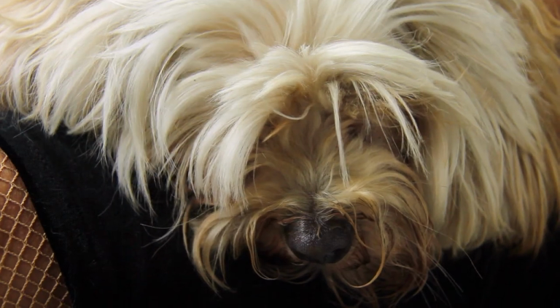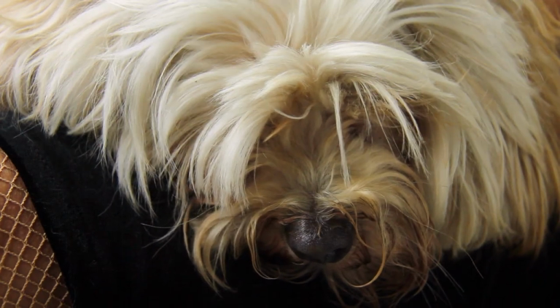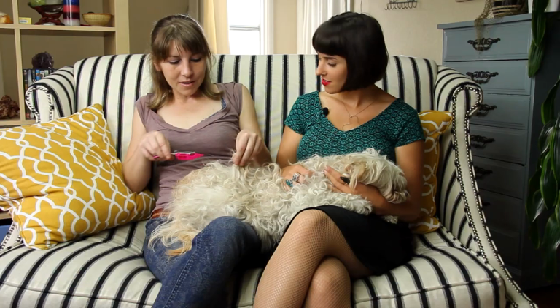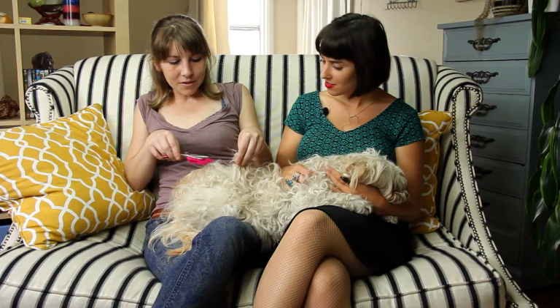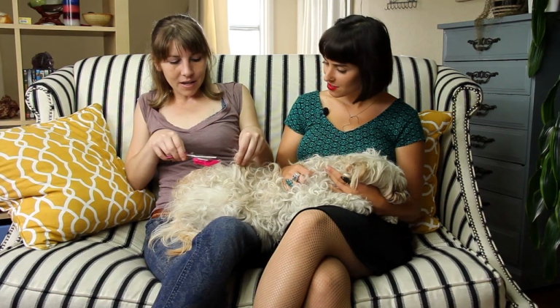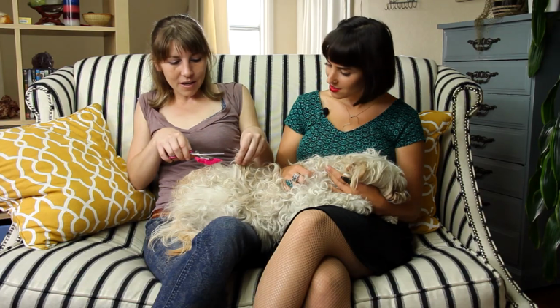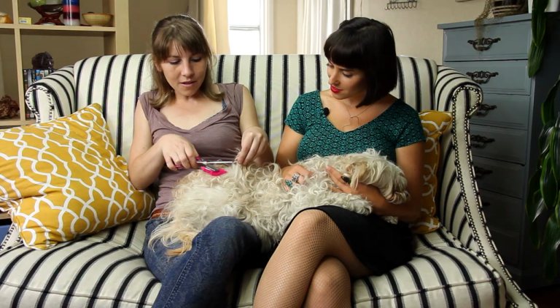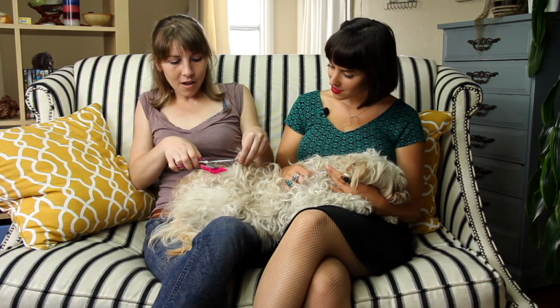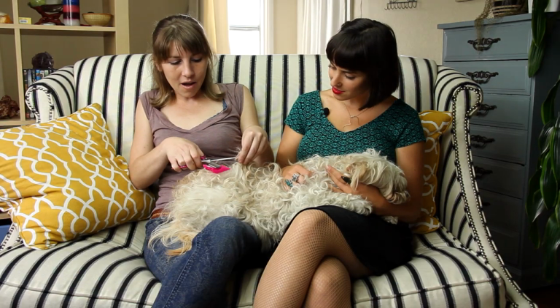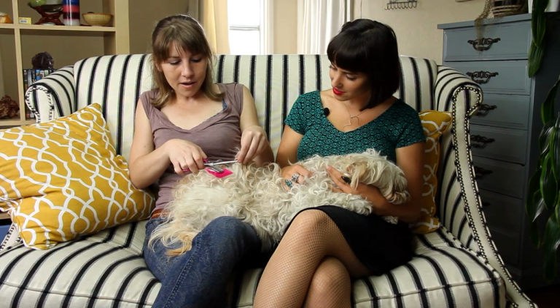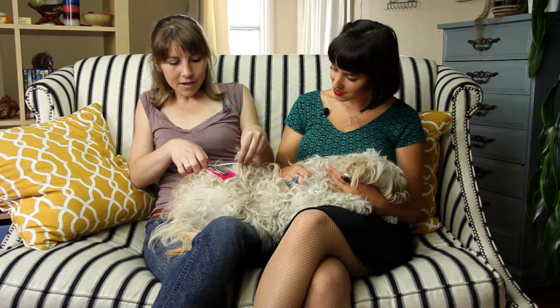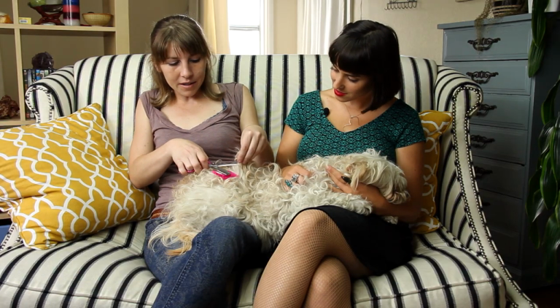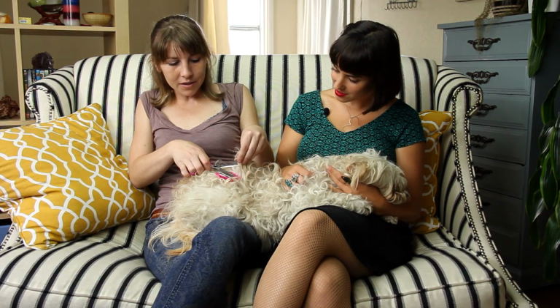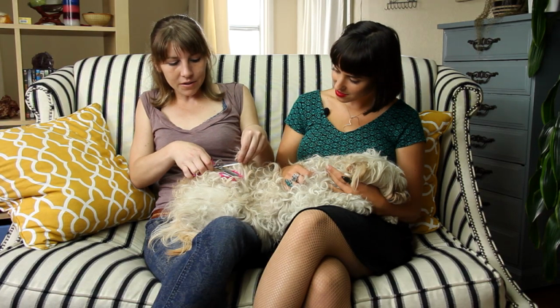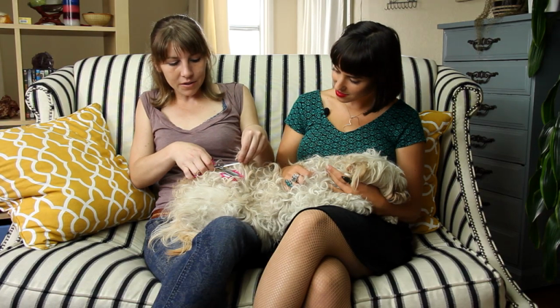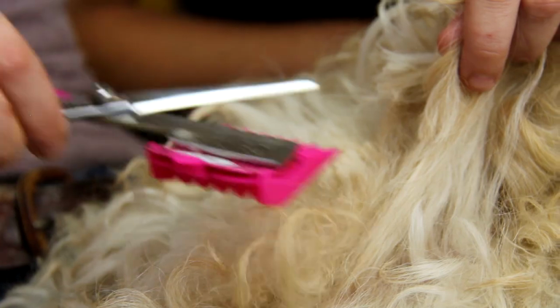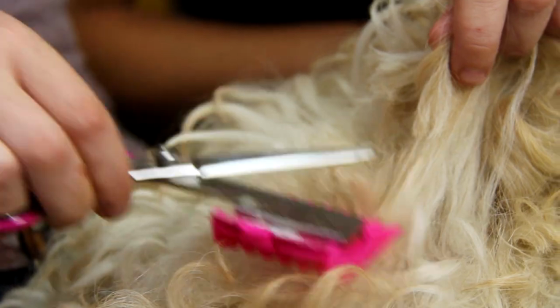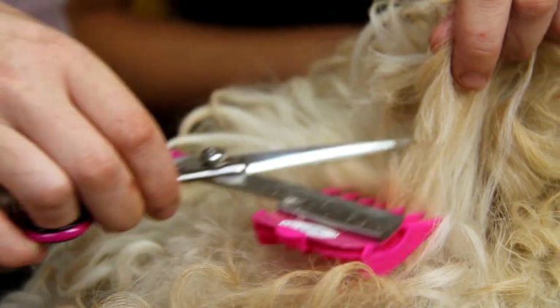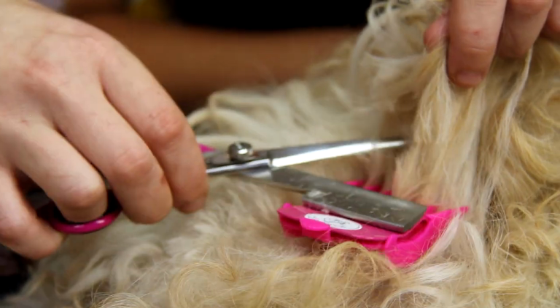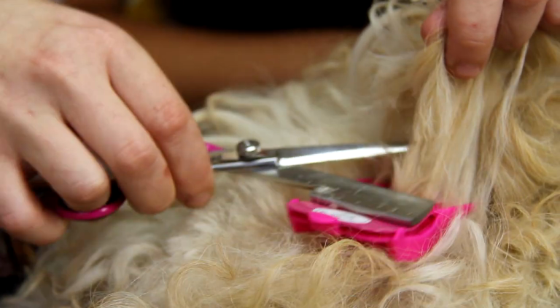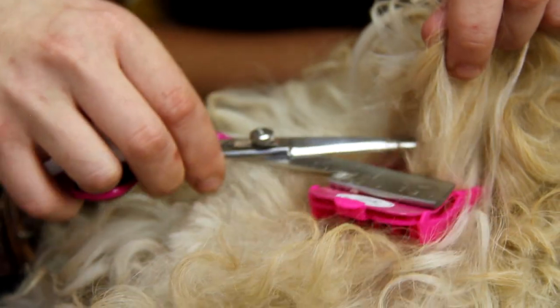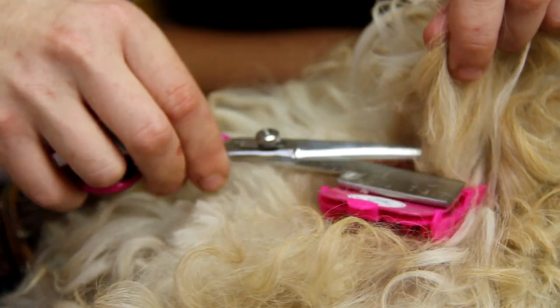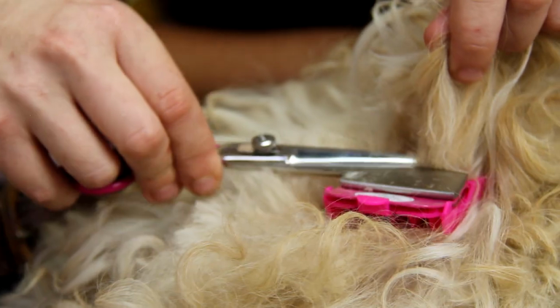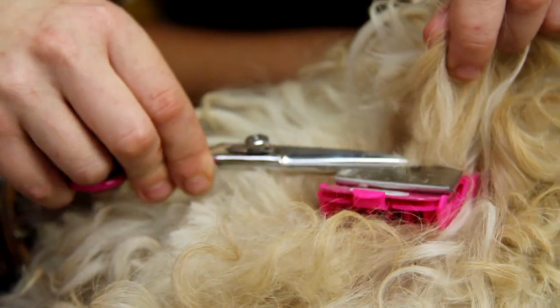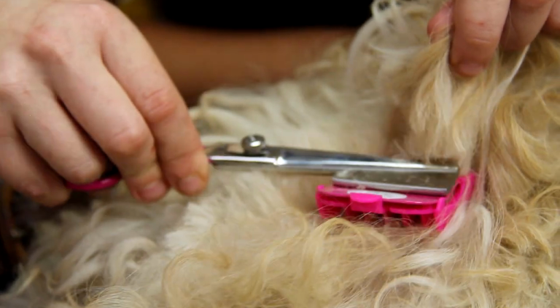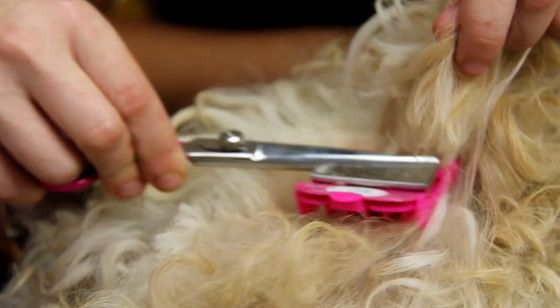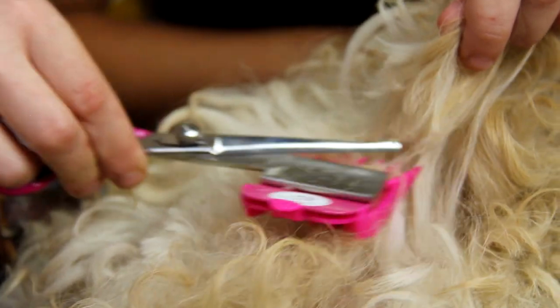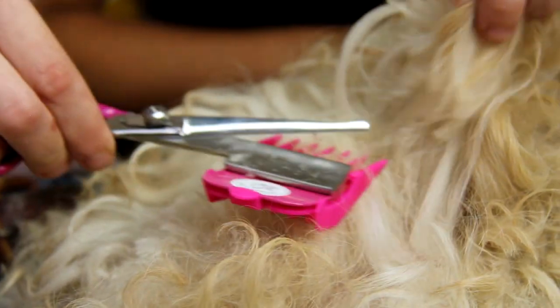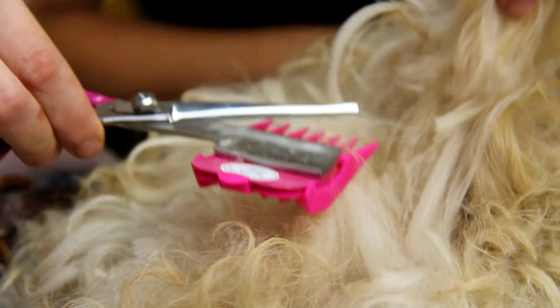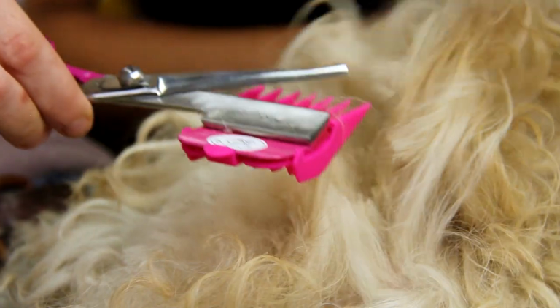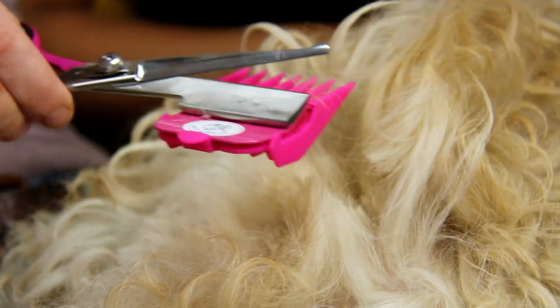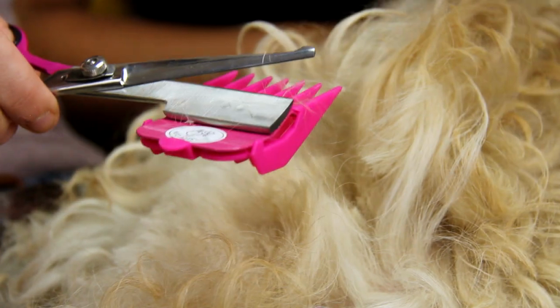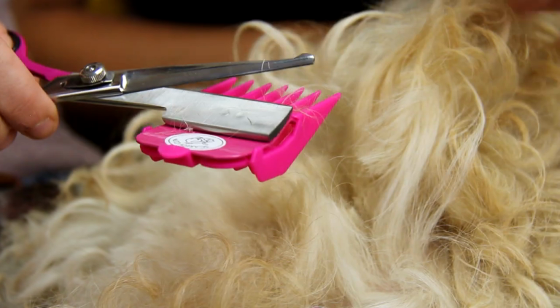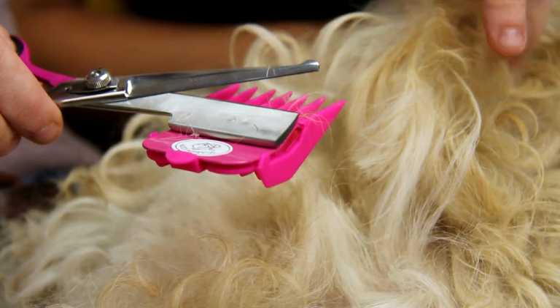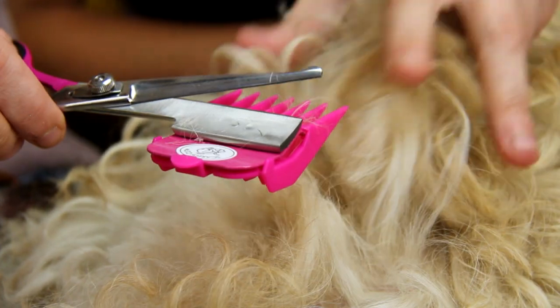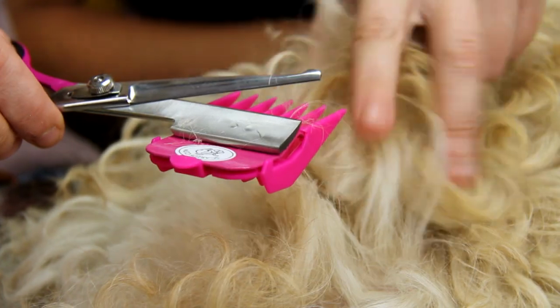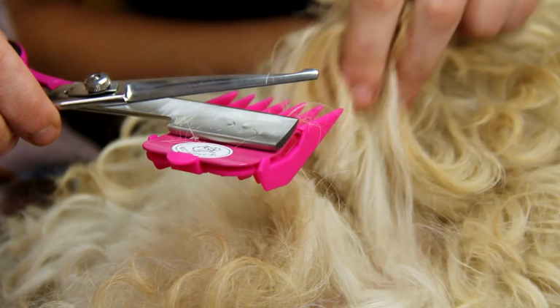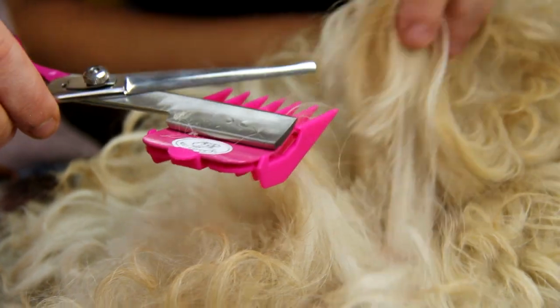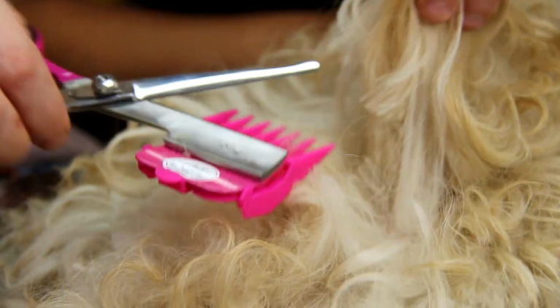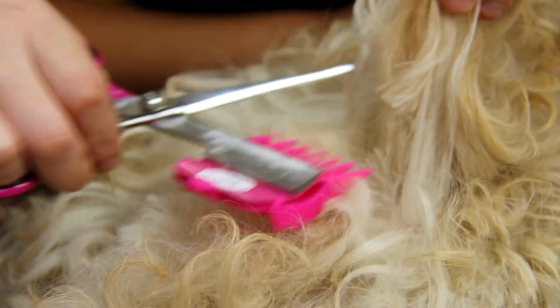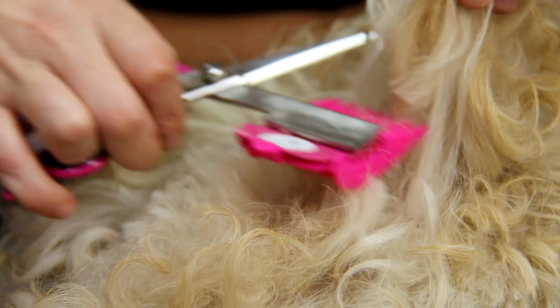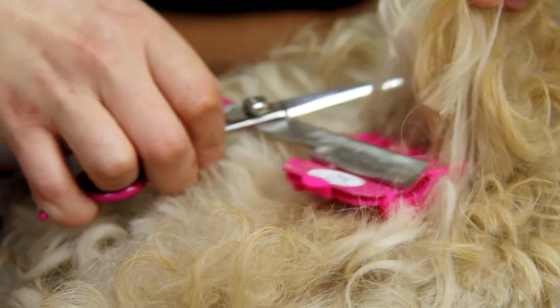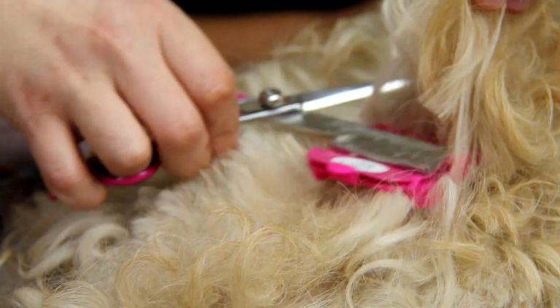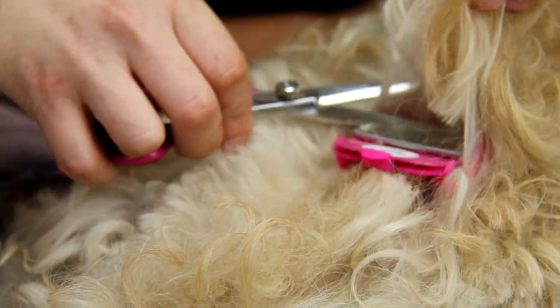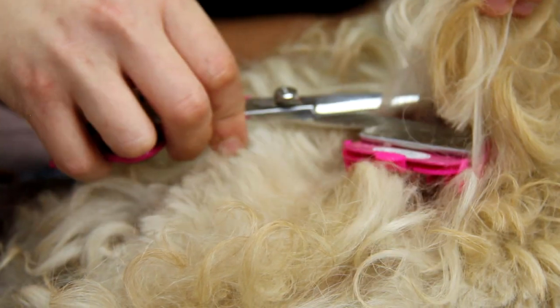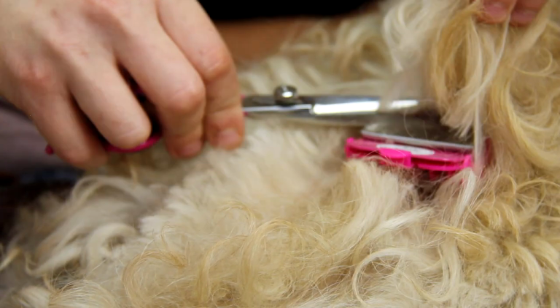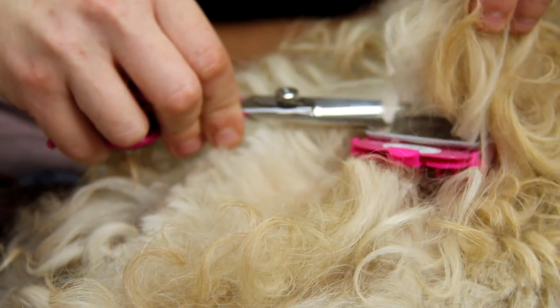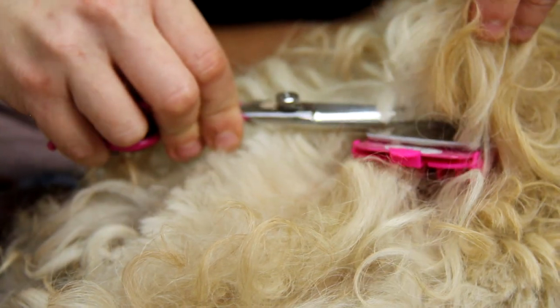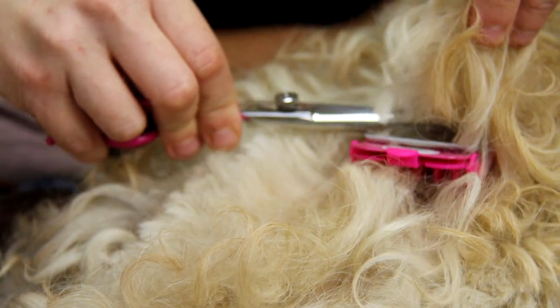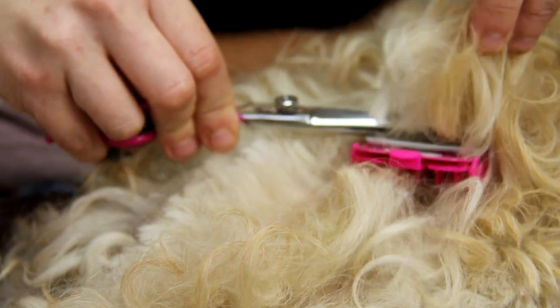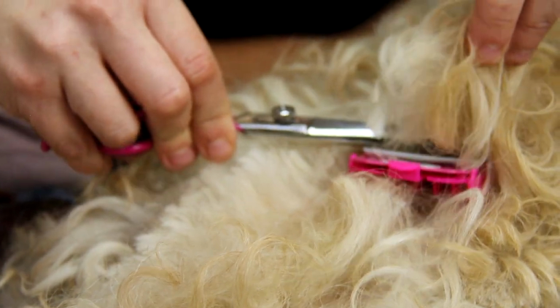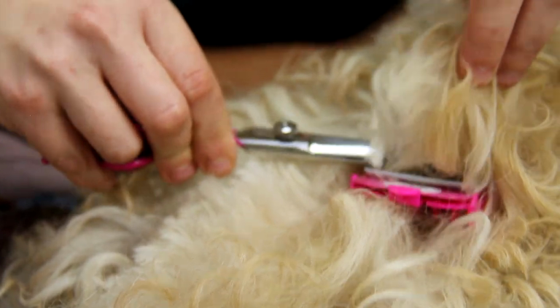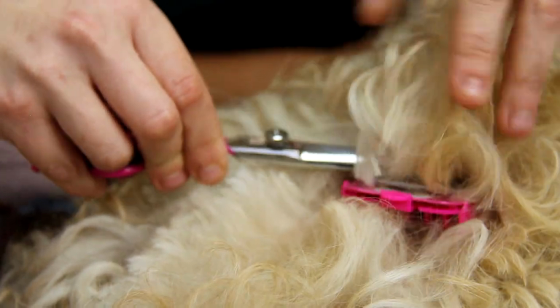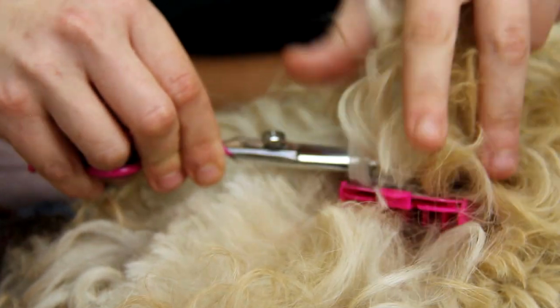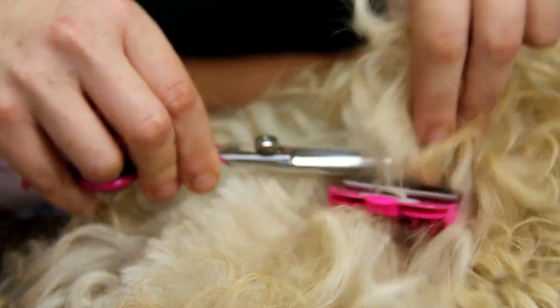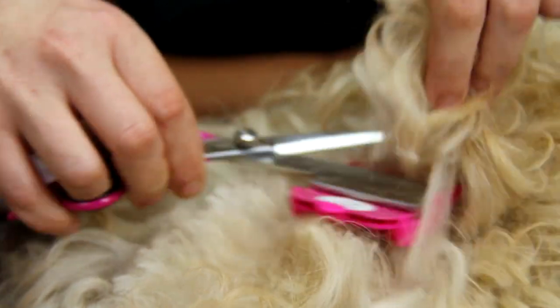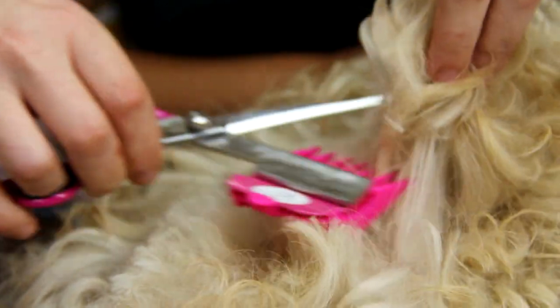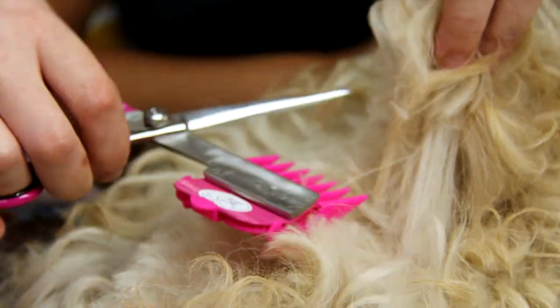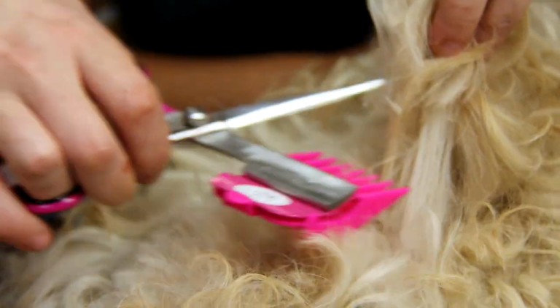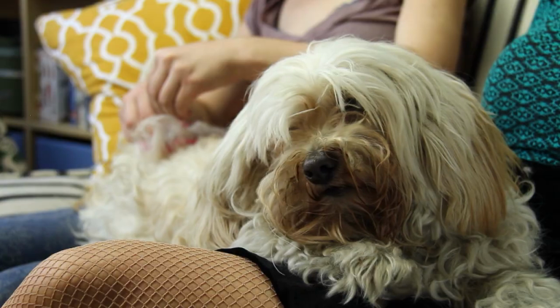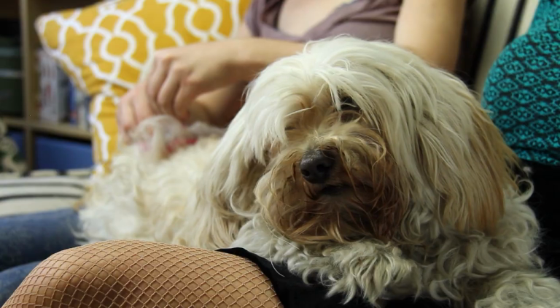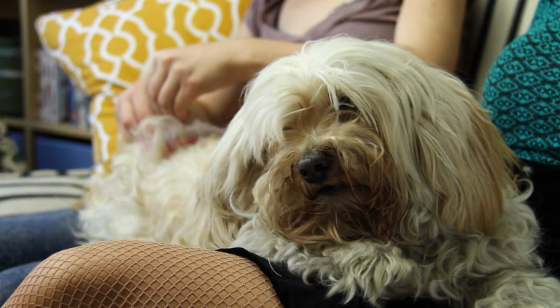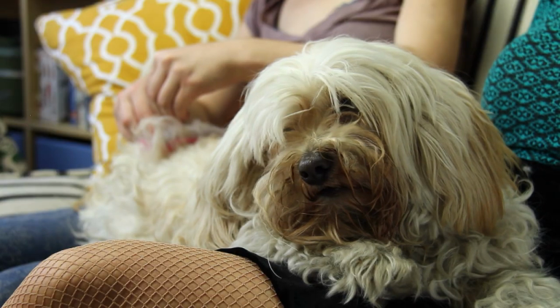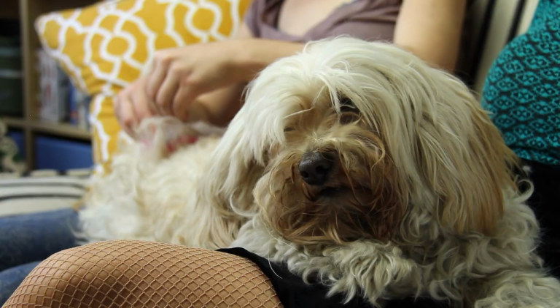You take a lock, insert the comb, and cut one lock at a time, and that will remove most of that hair.